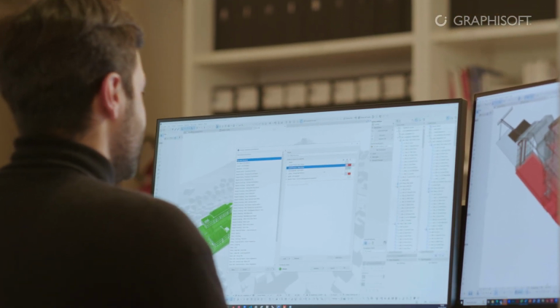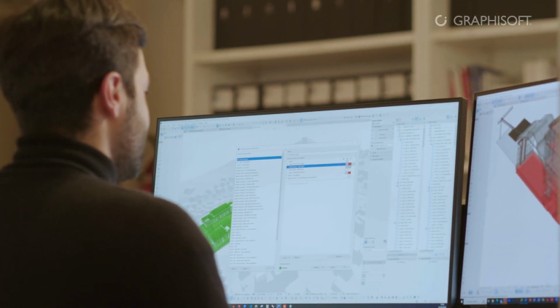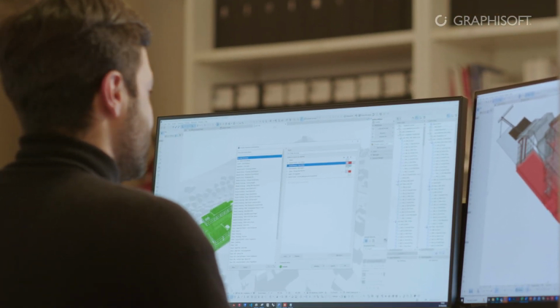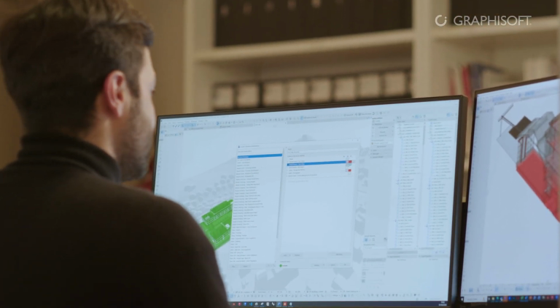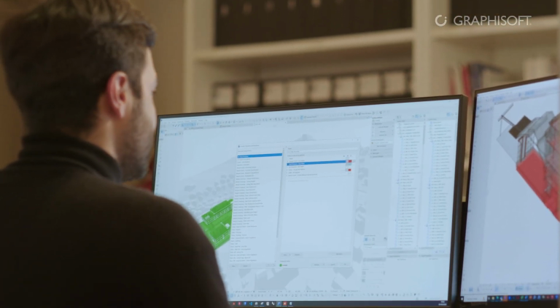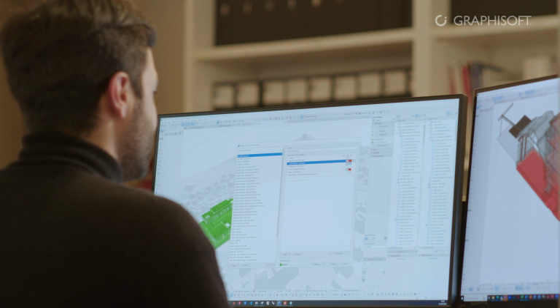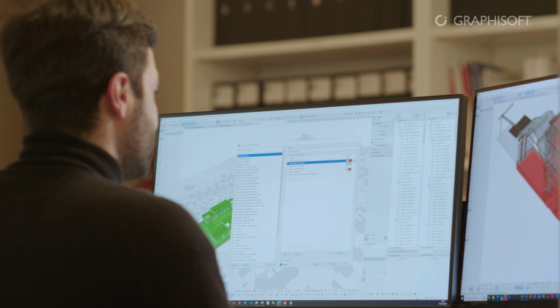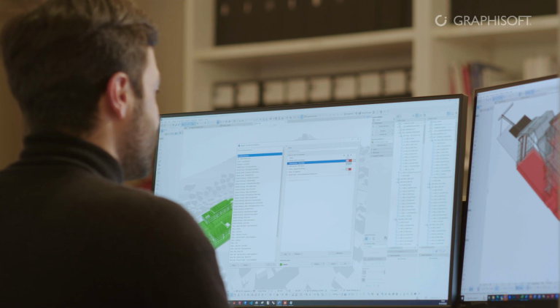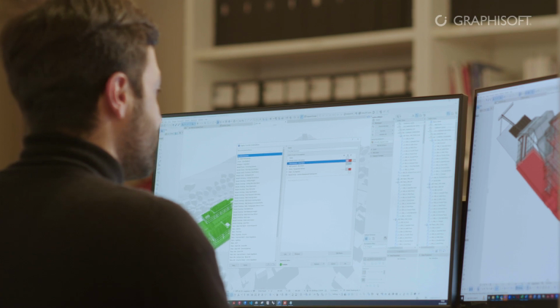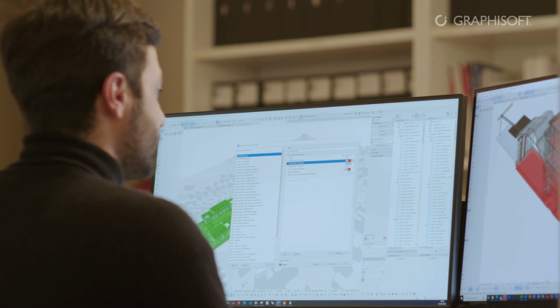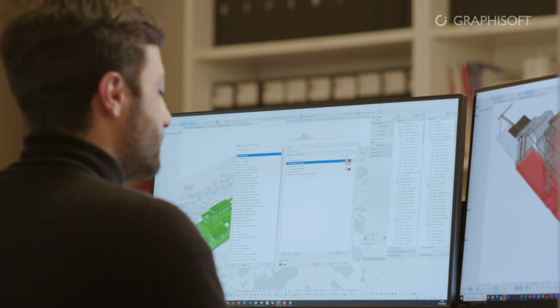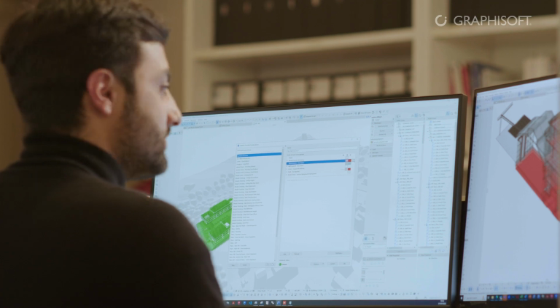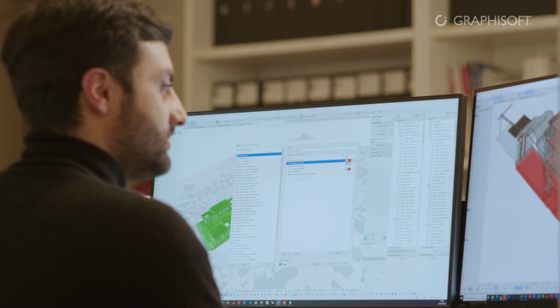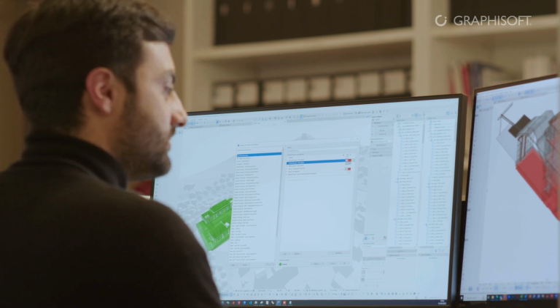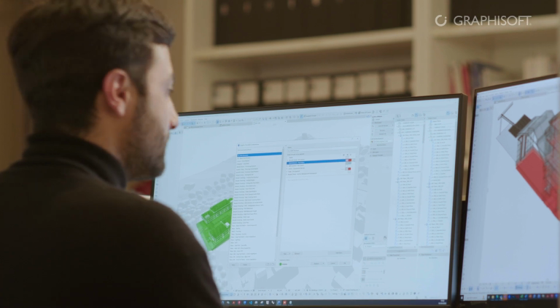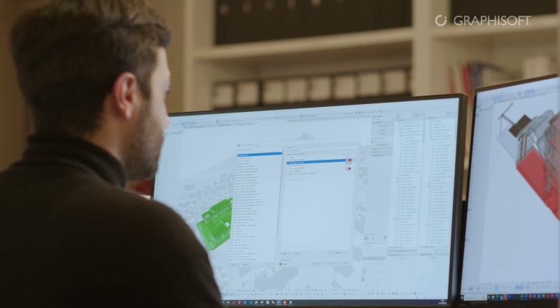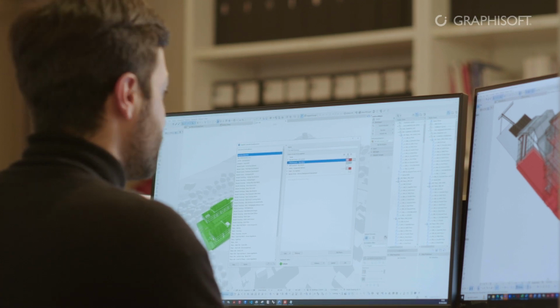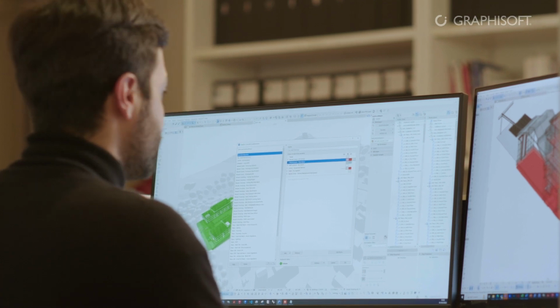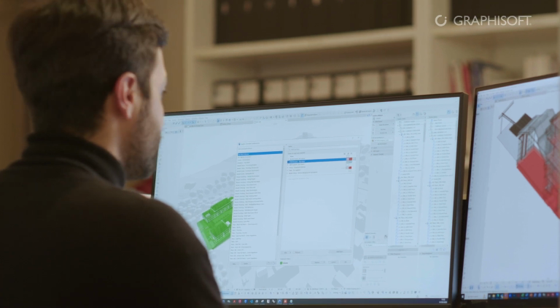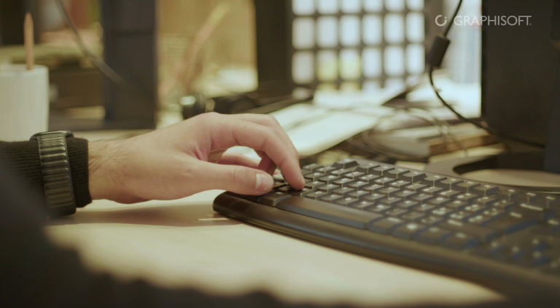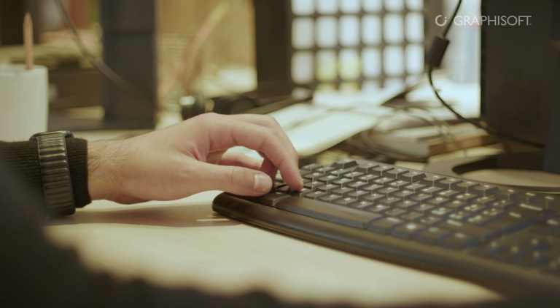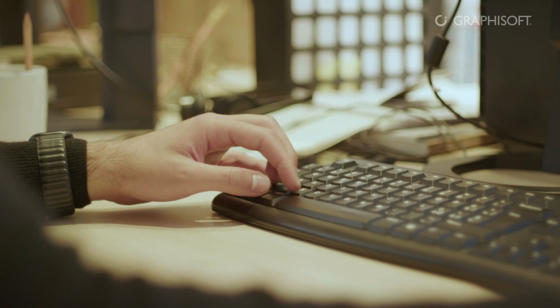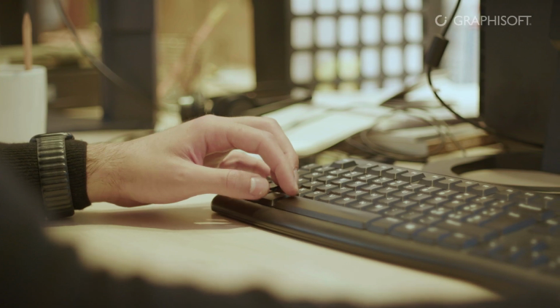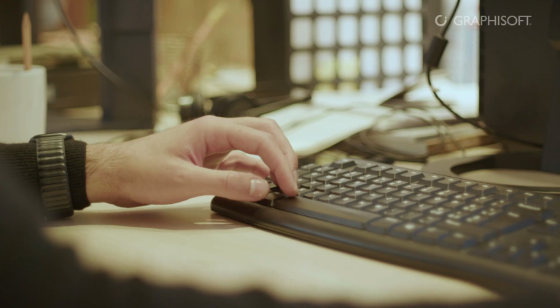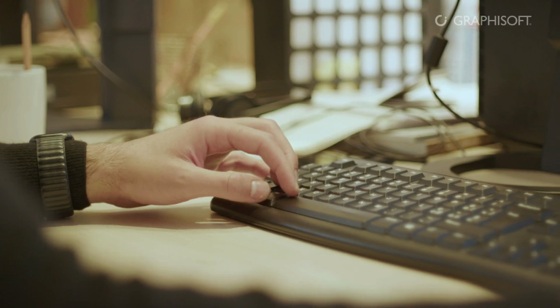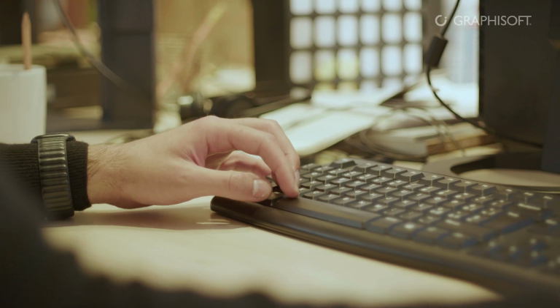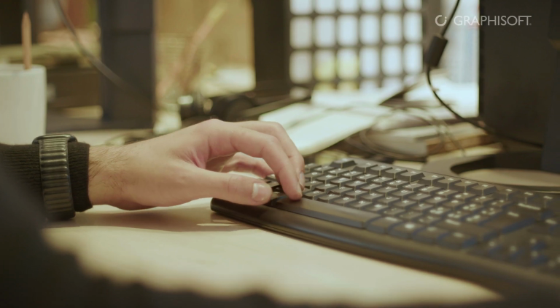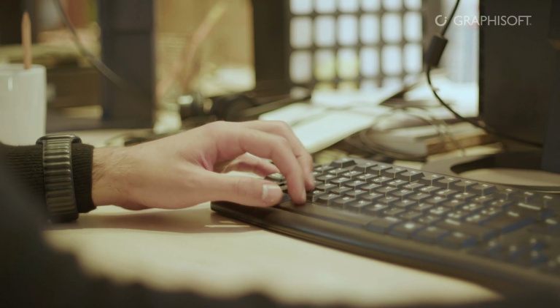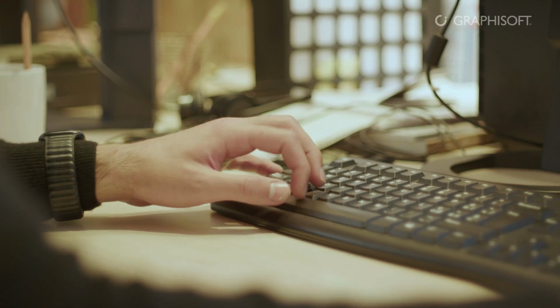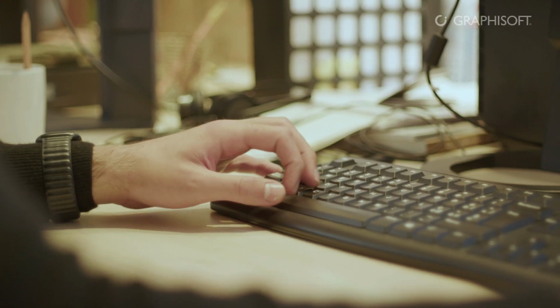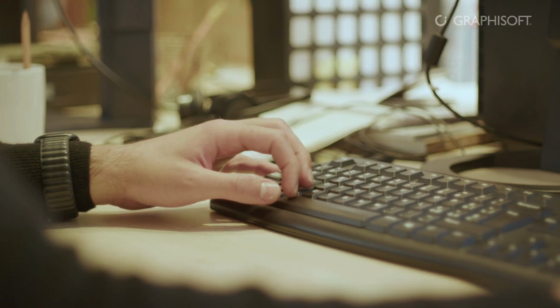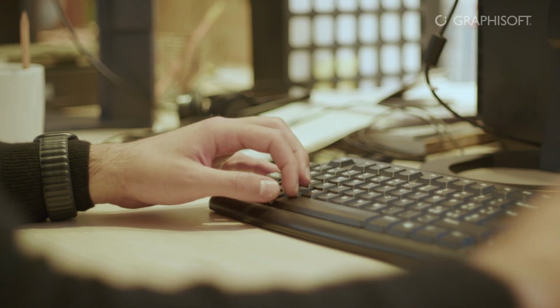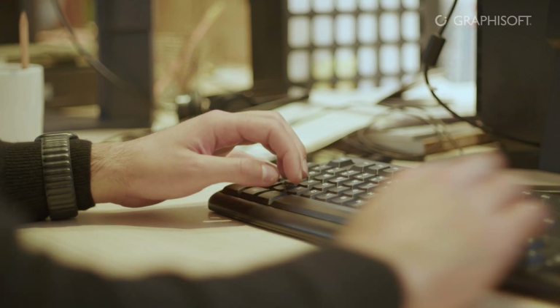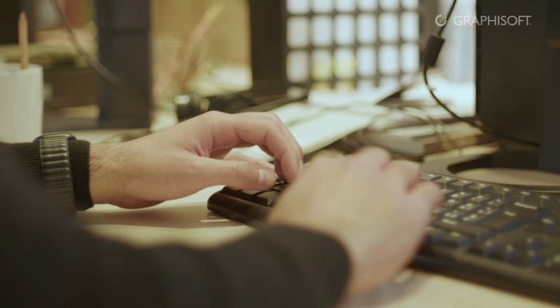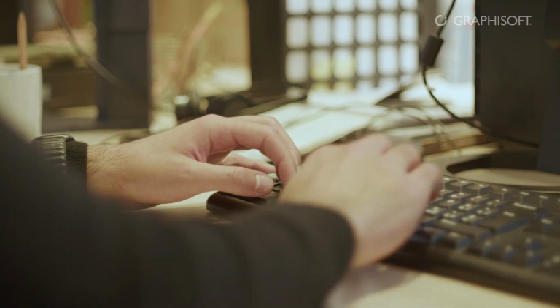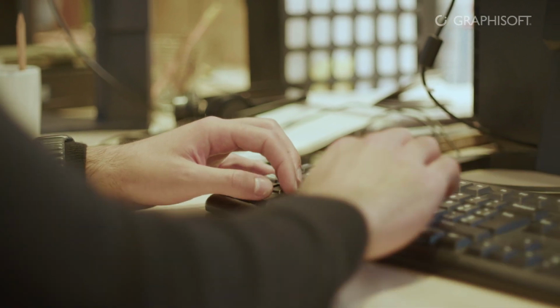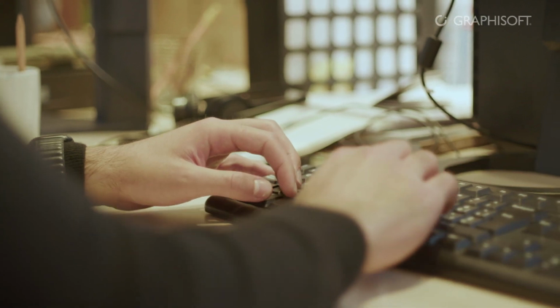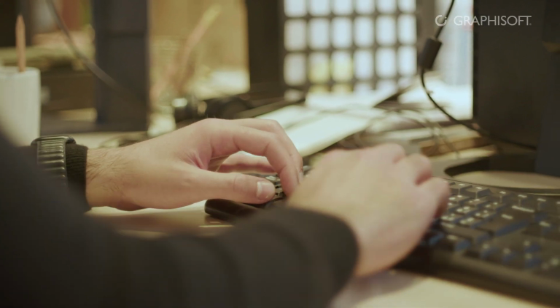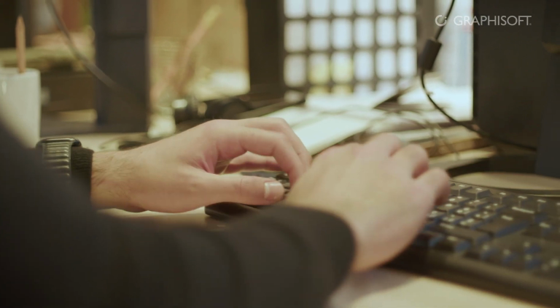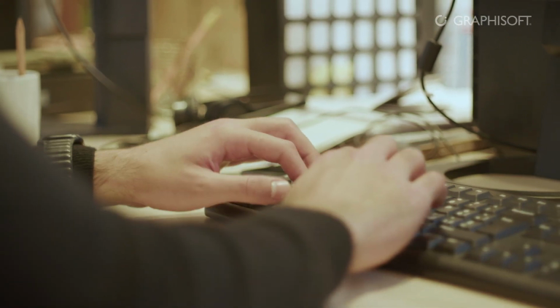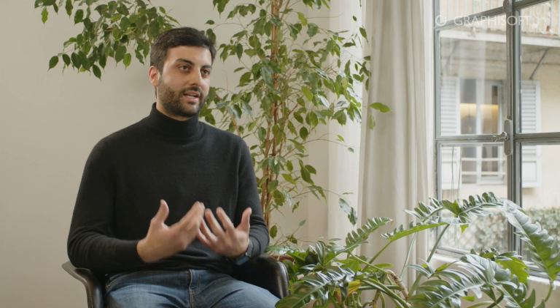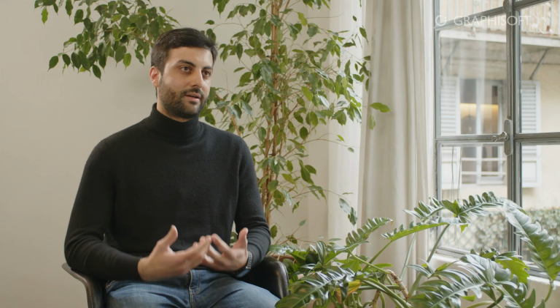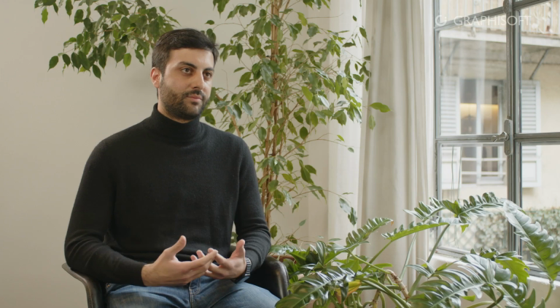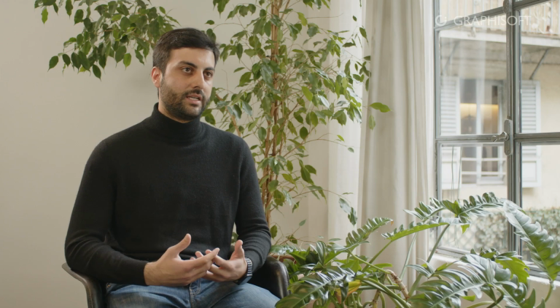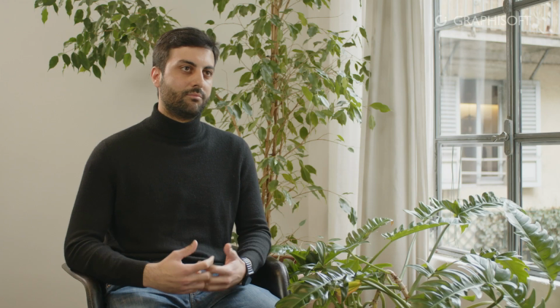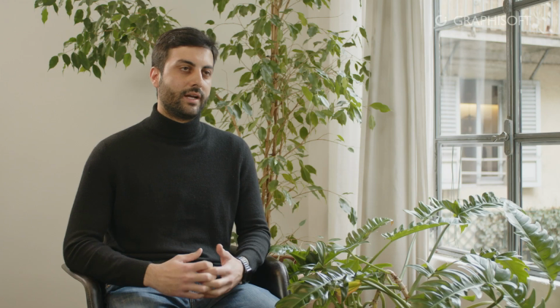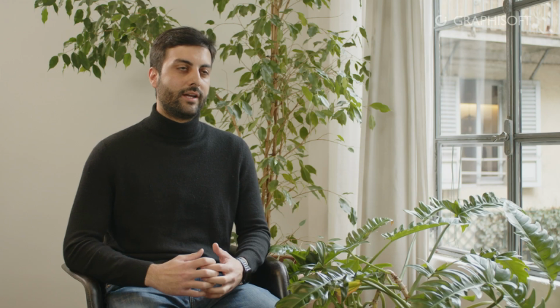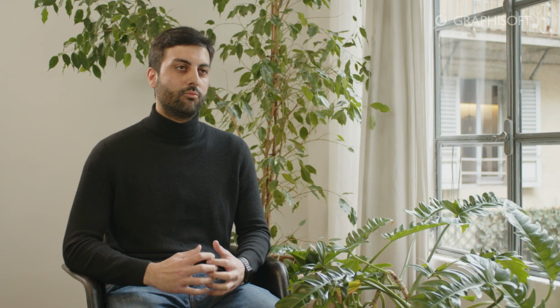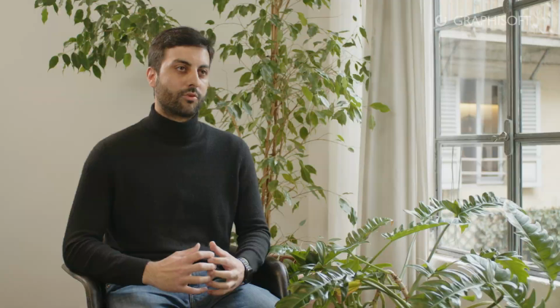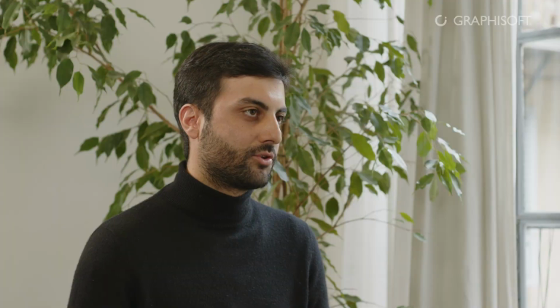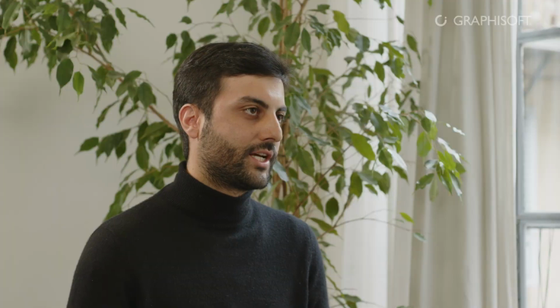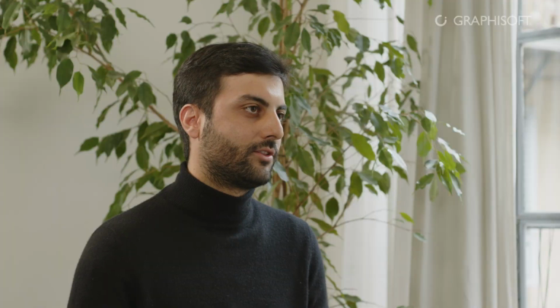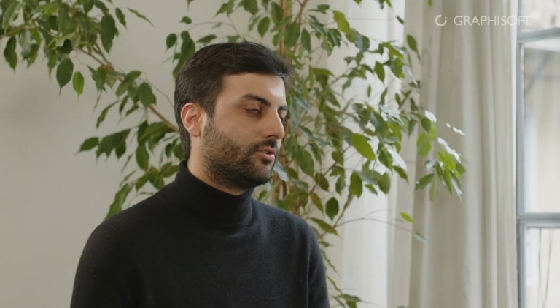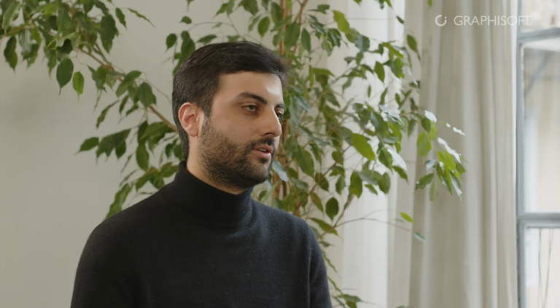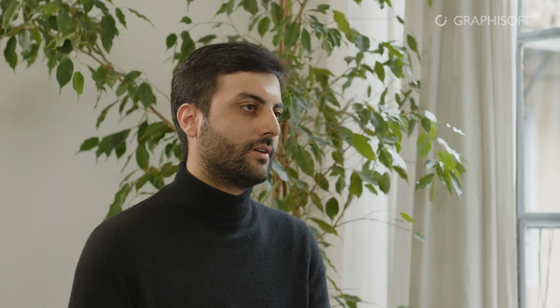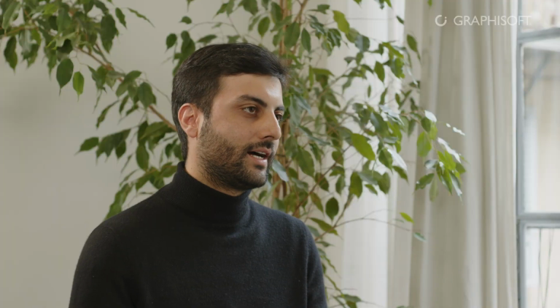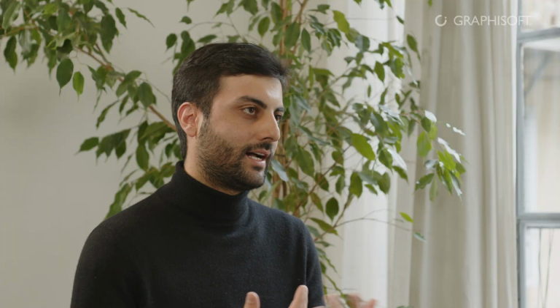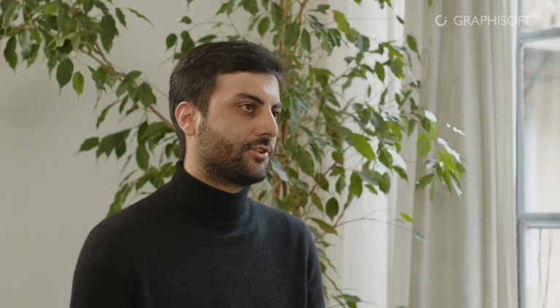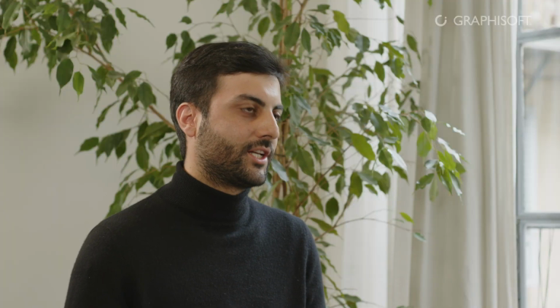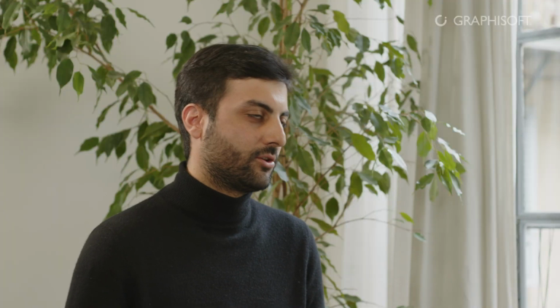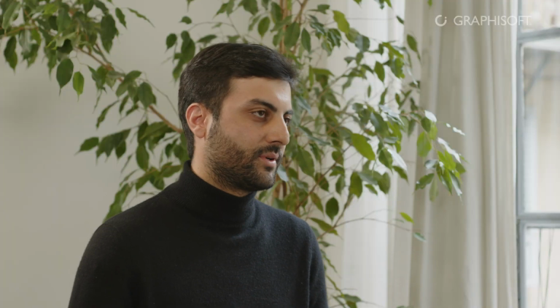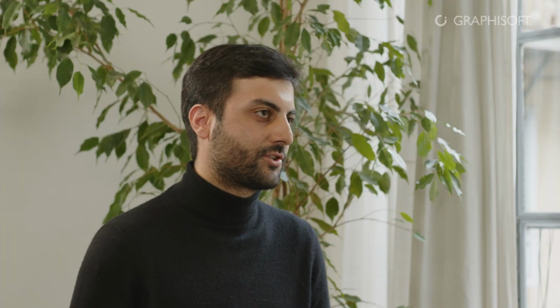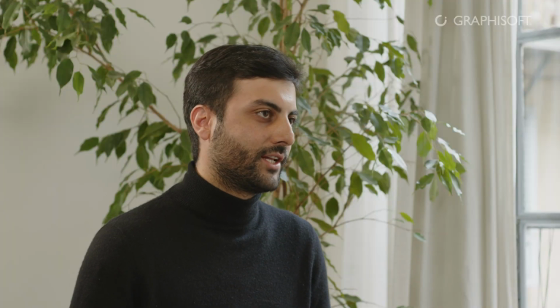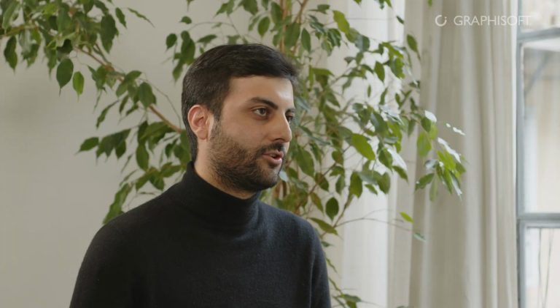For the studio, it was a first opportunity to structure a BIM library and develop a 100% BIM project.